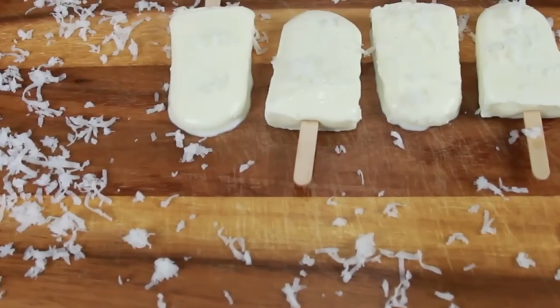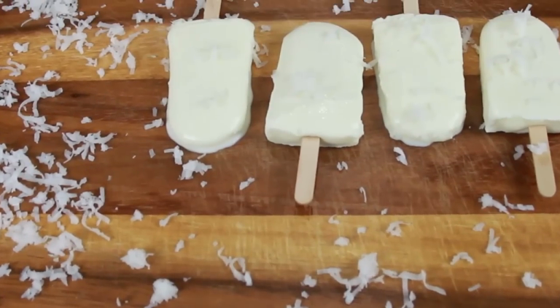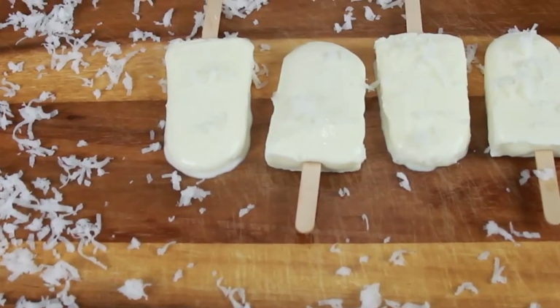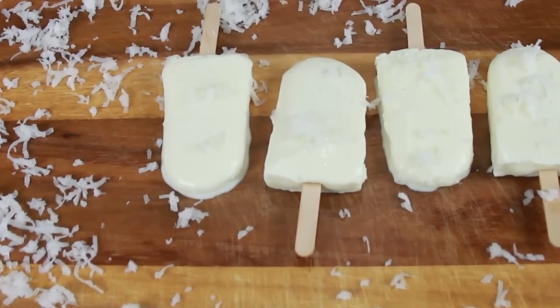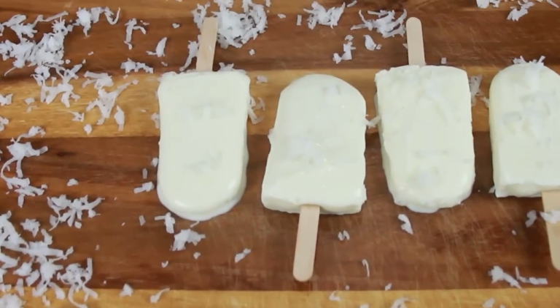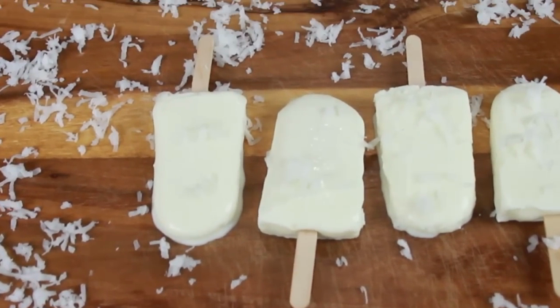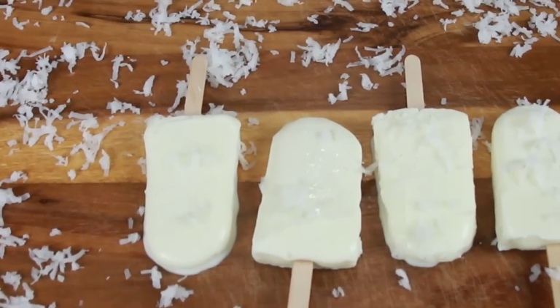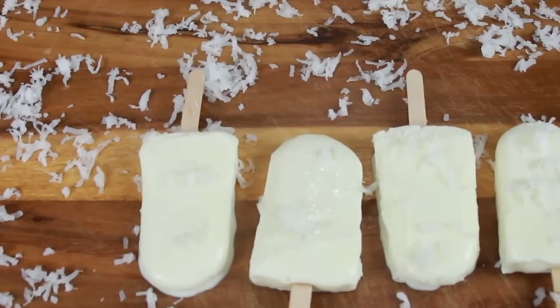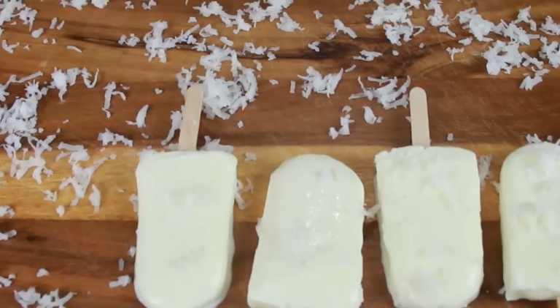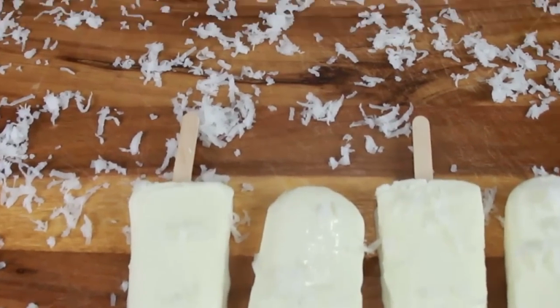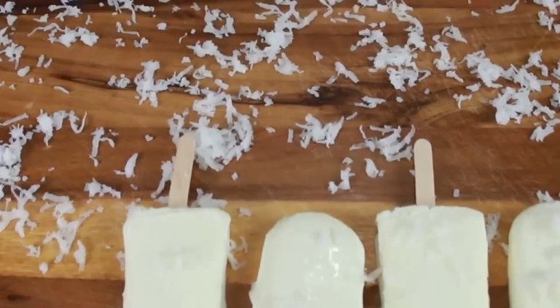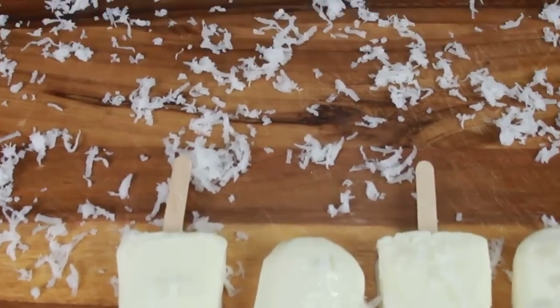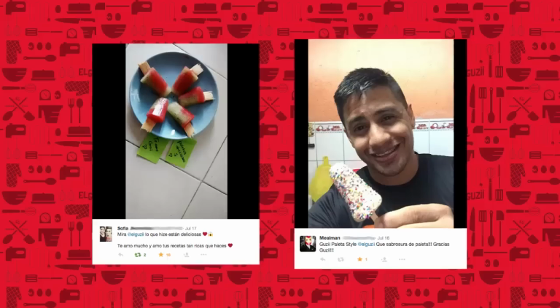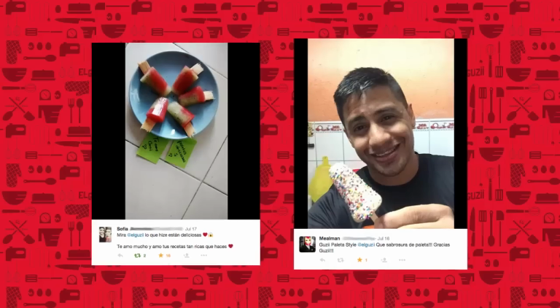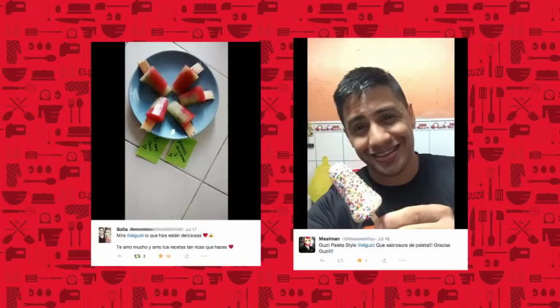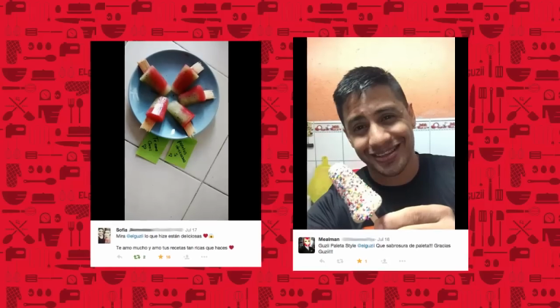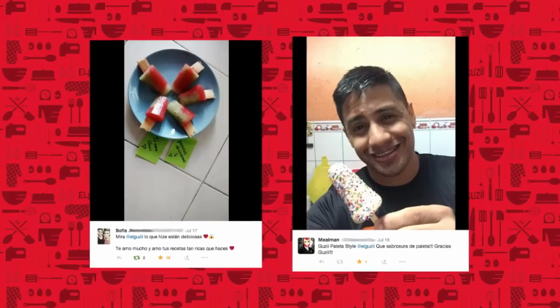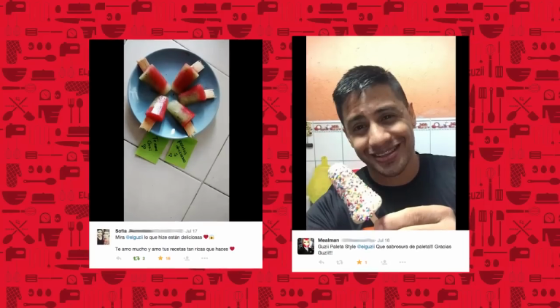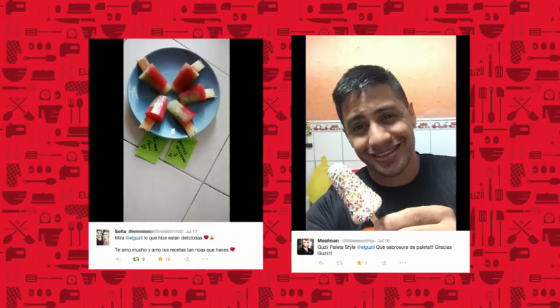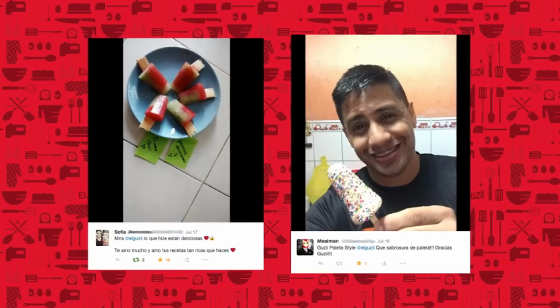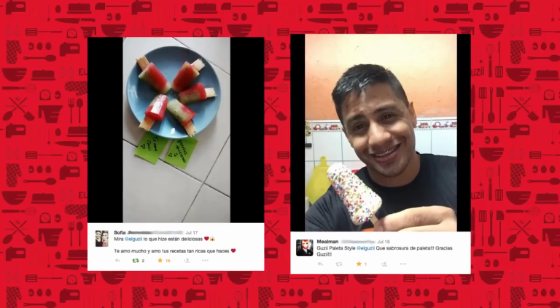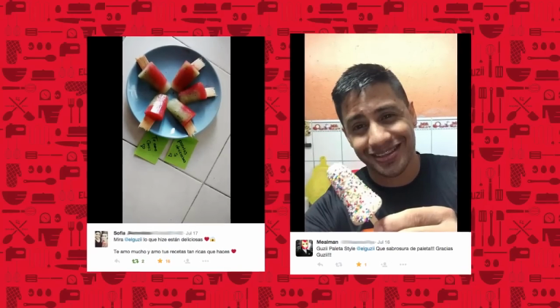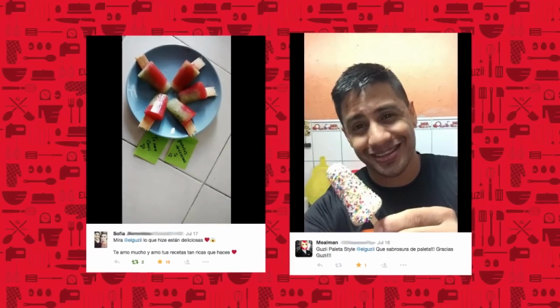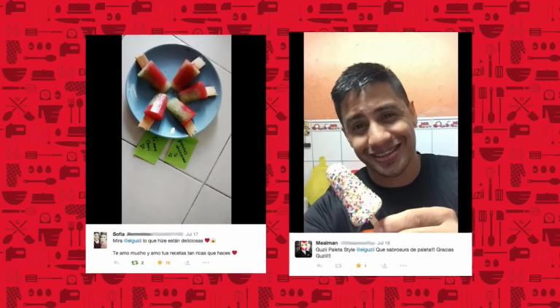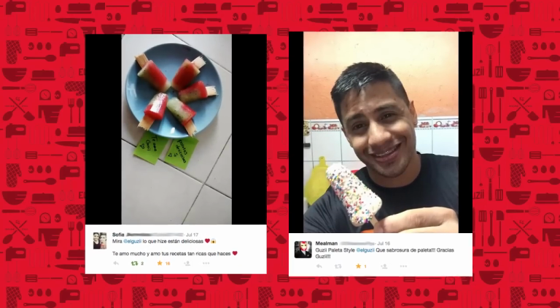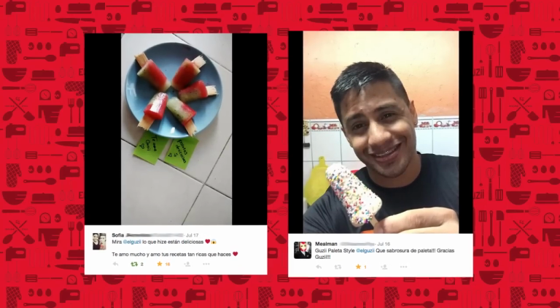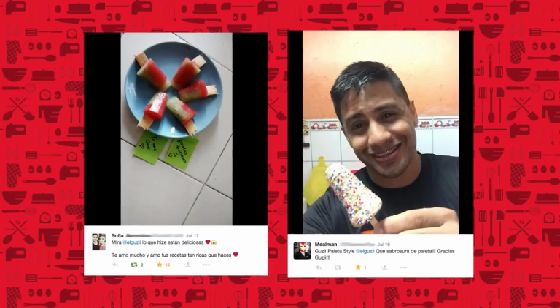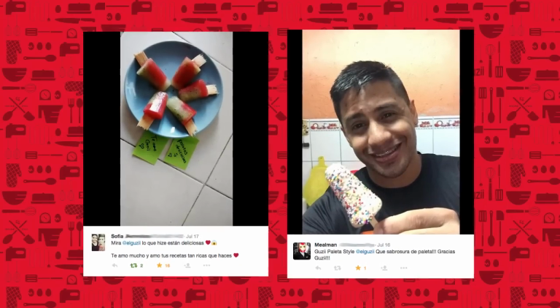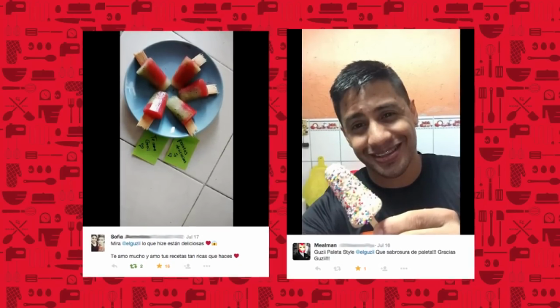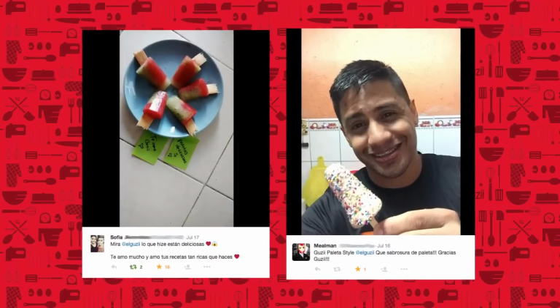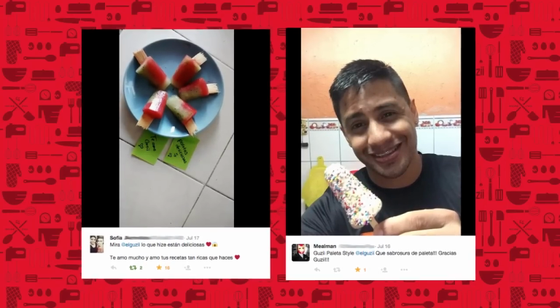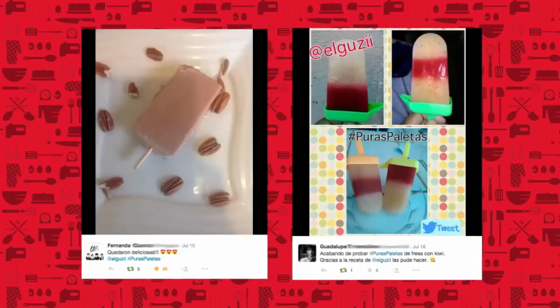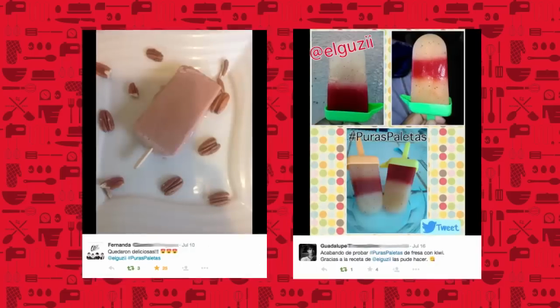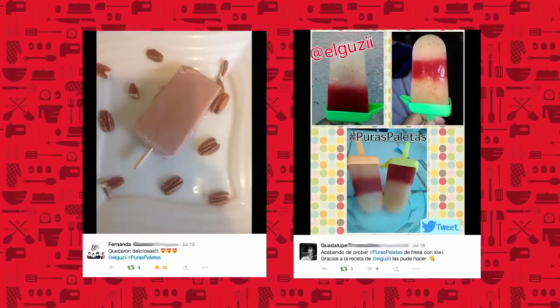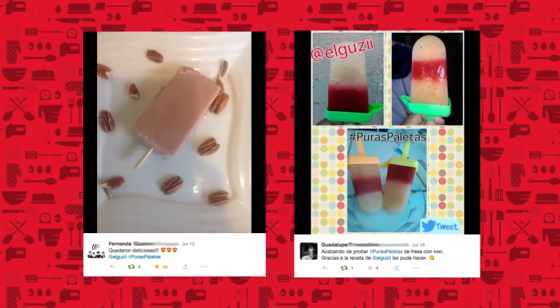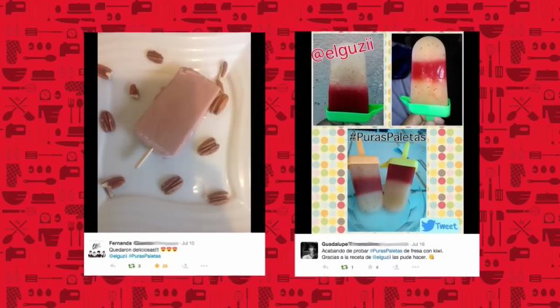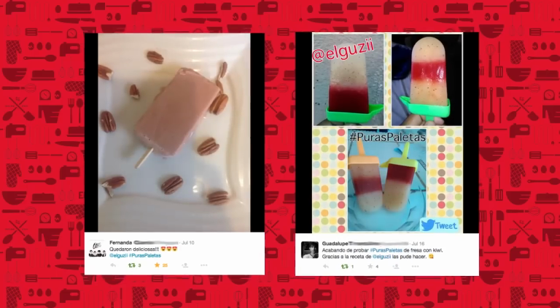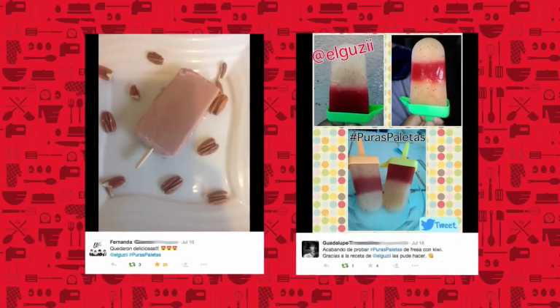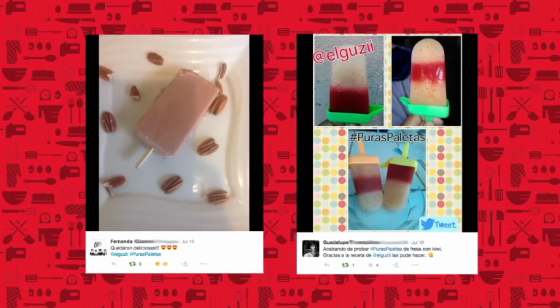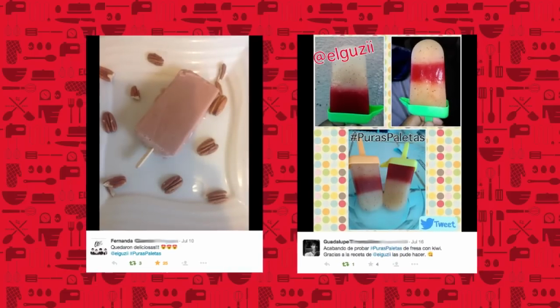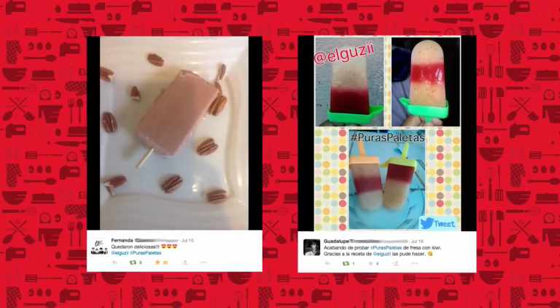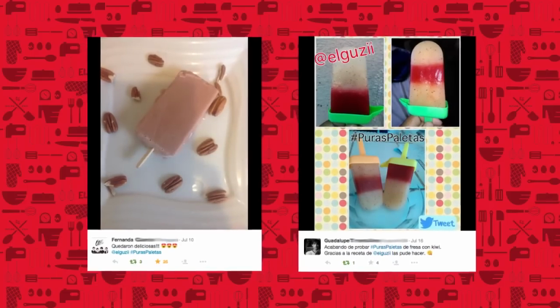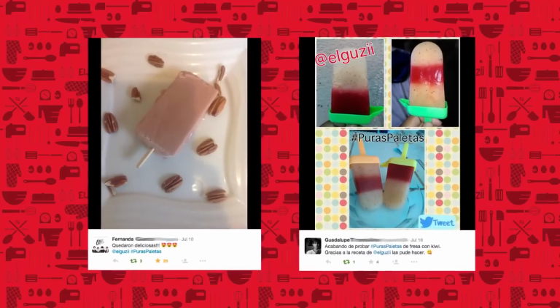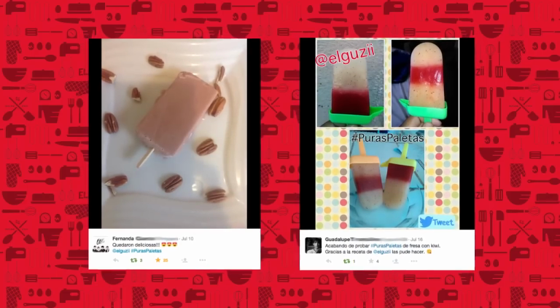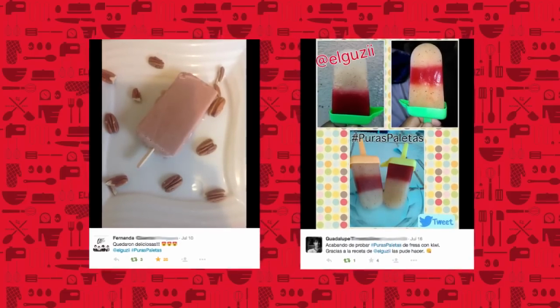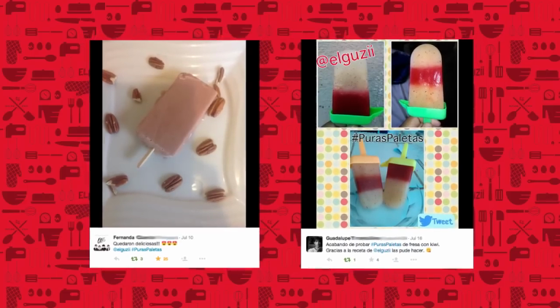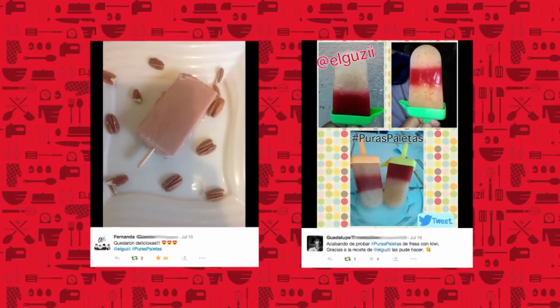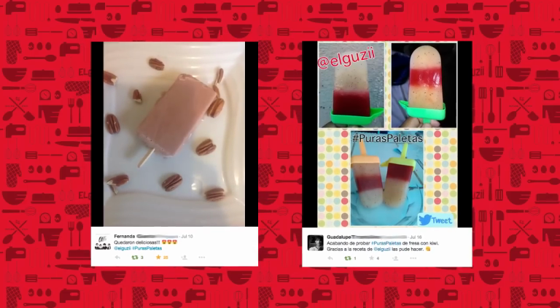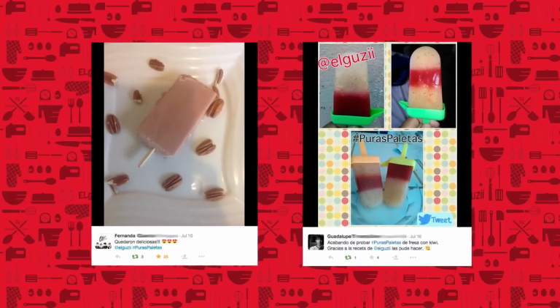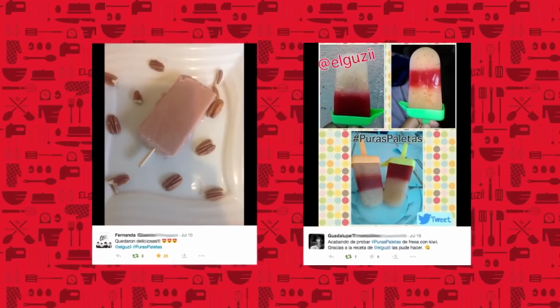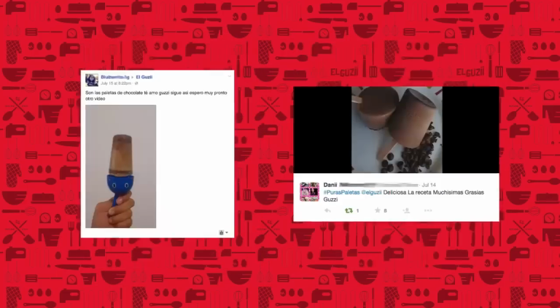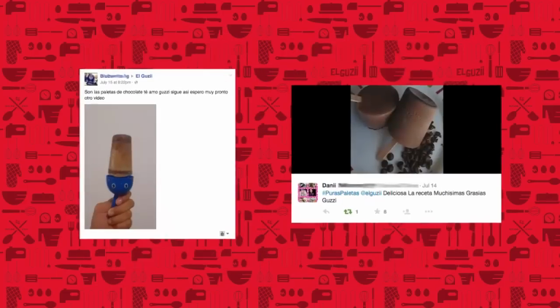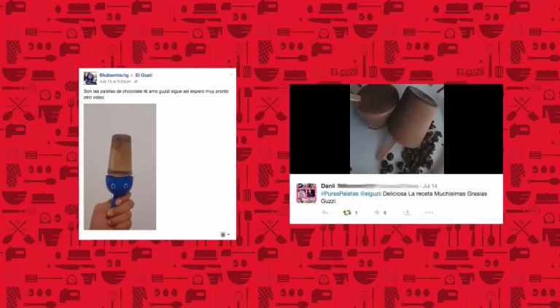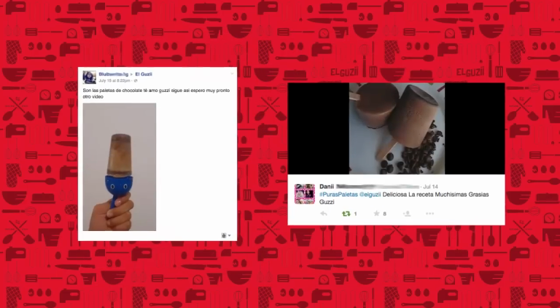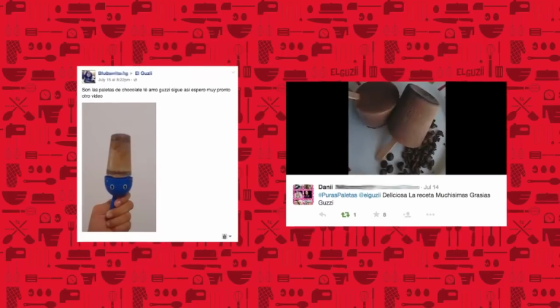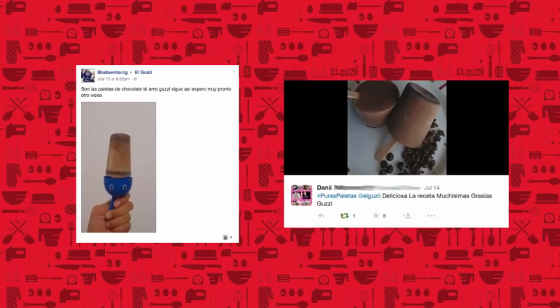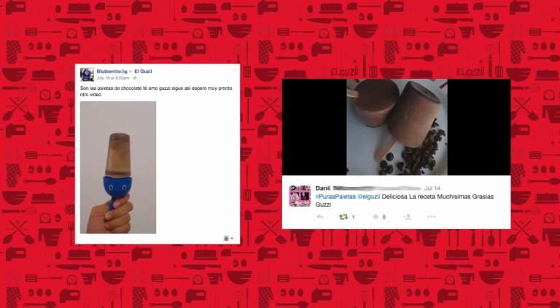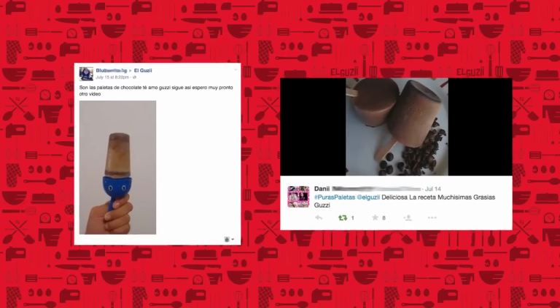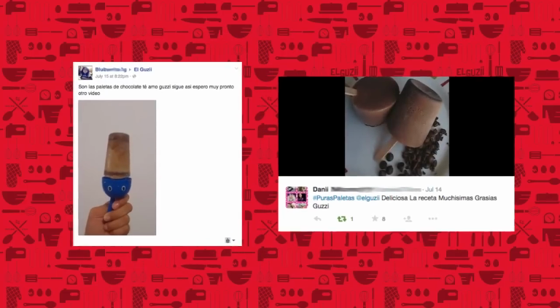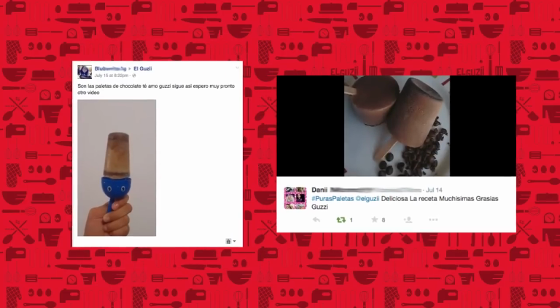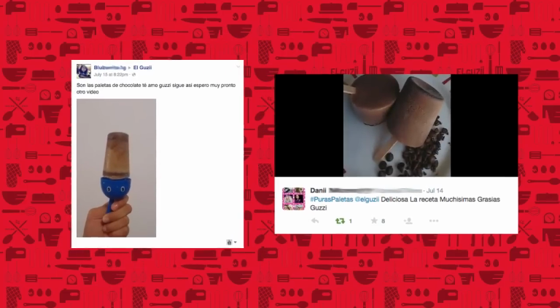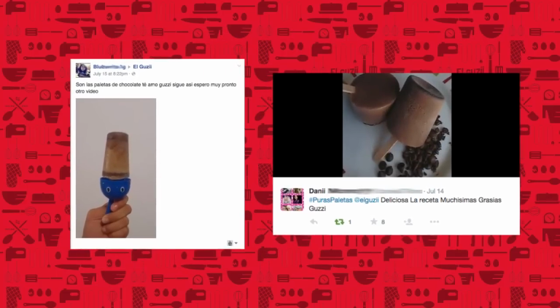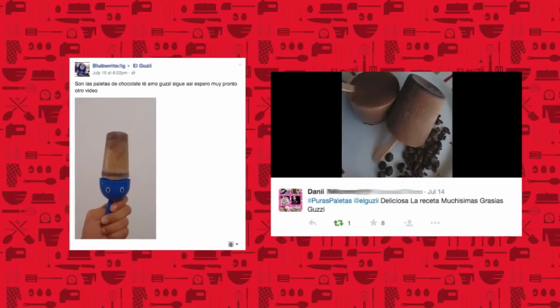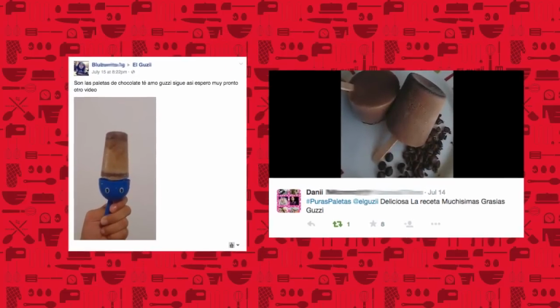Gracias a todos ustedes que hicieron mis paletas y mandaron fotos usando el hashtag Puras Paletas. ¡Los quiero un chorro!